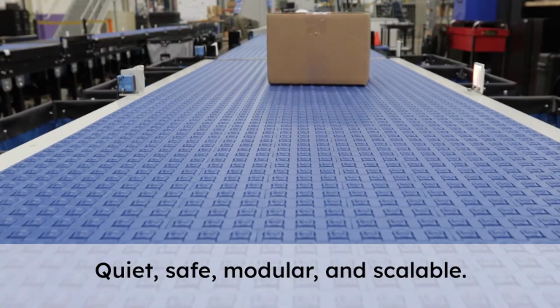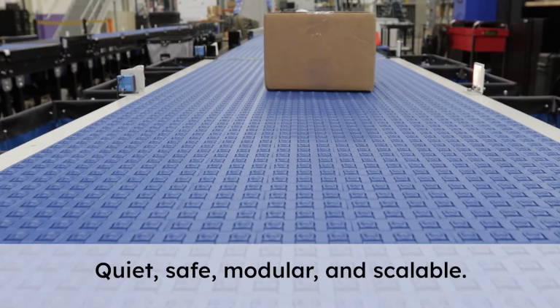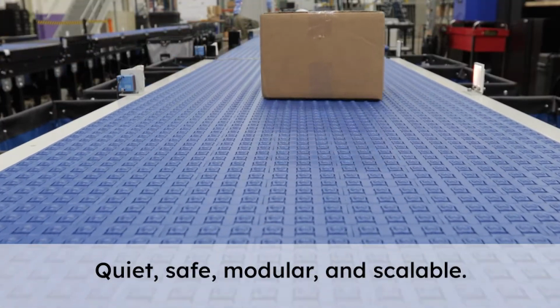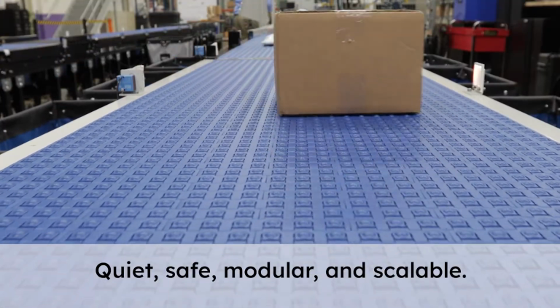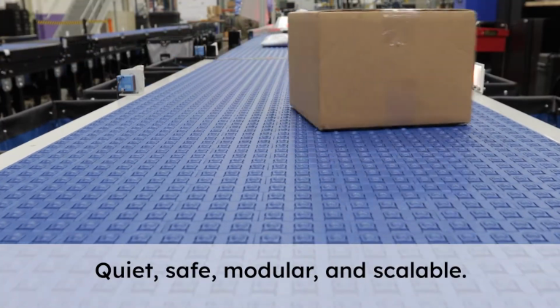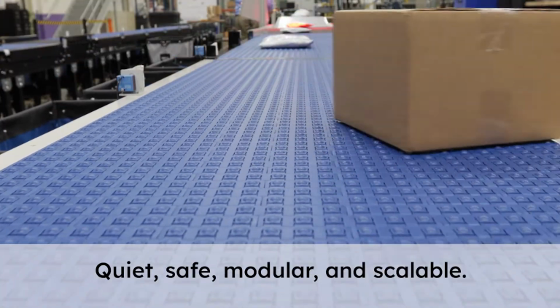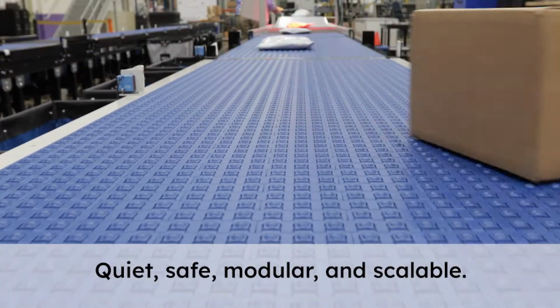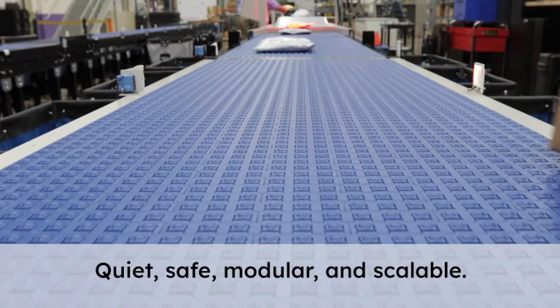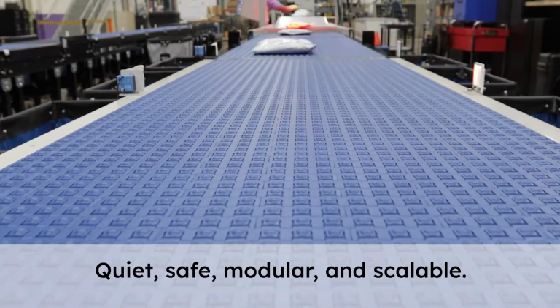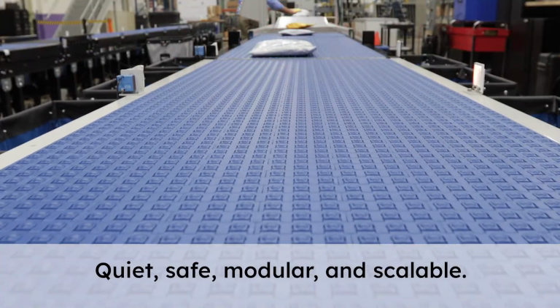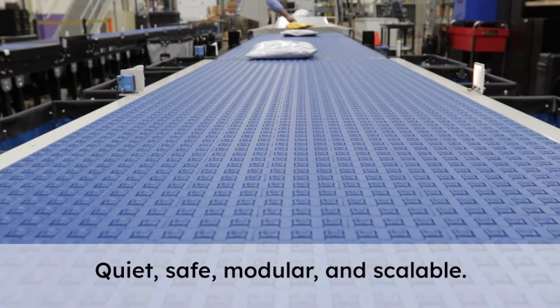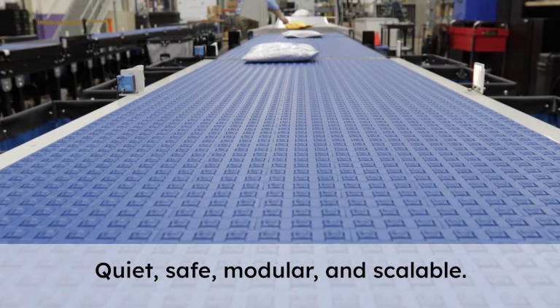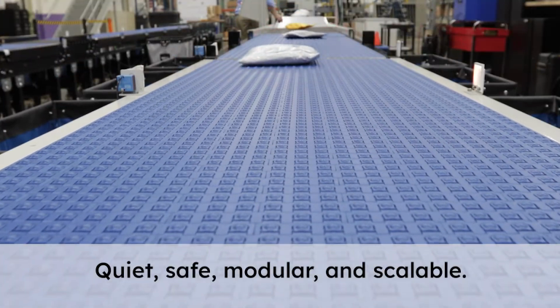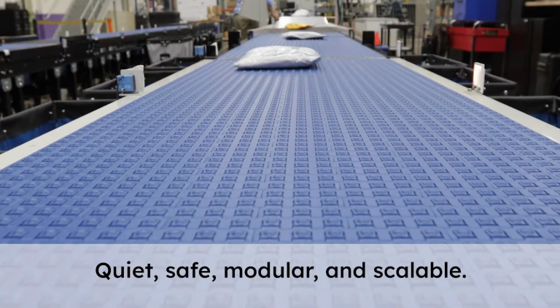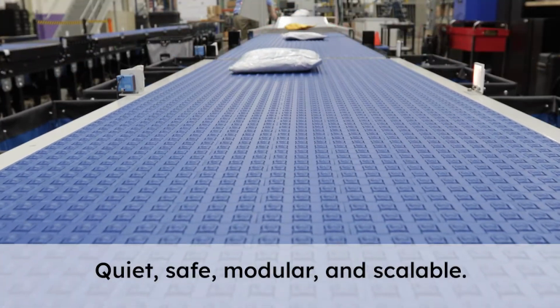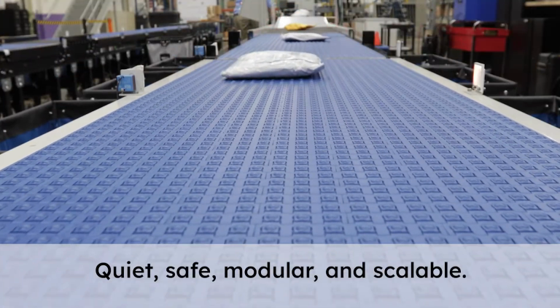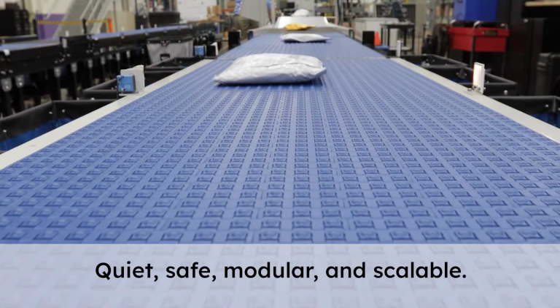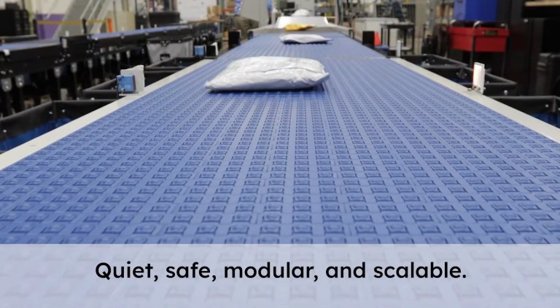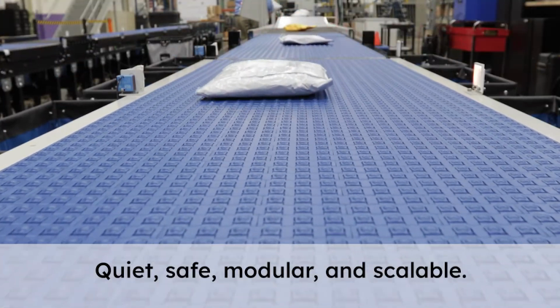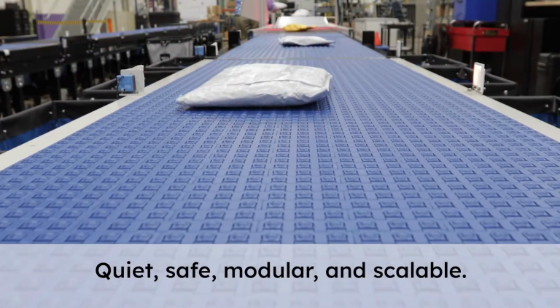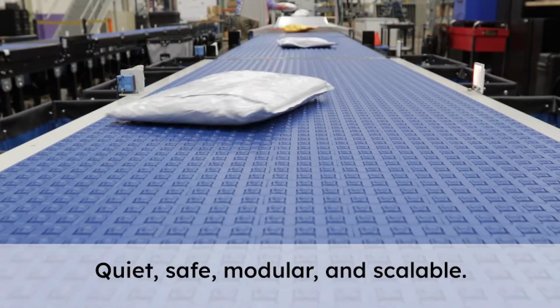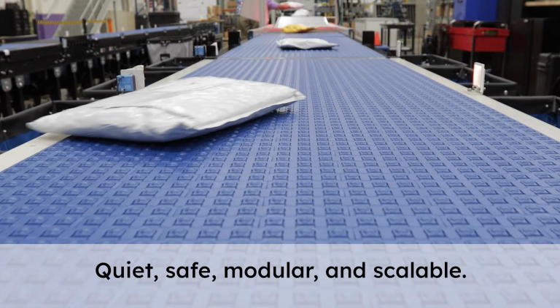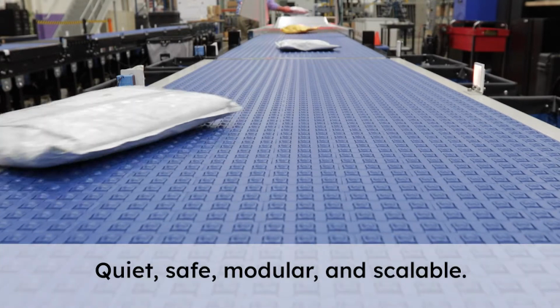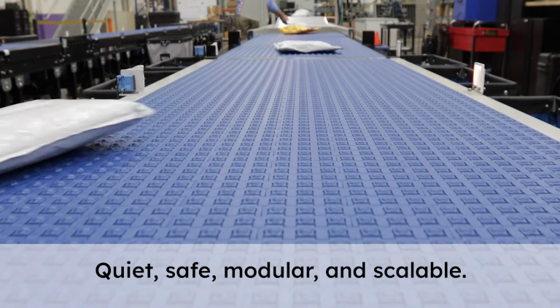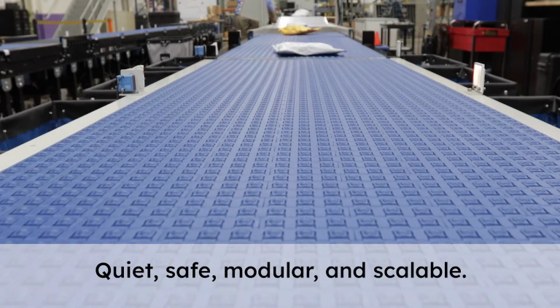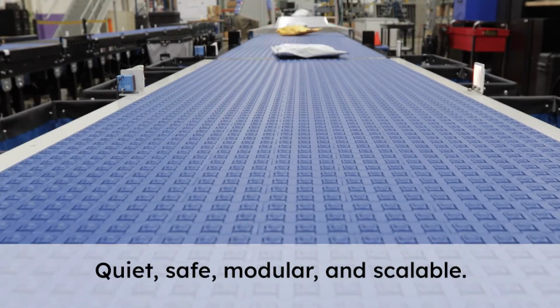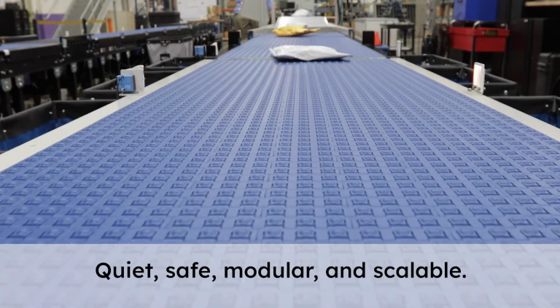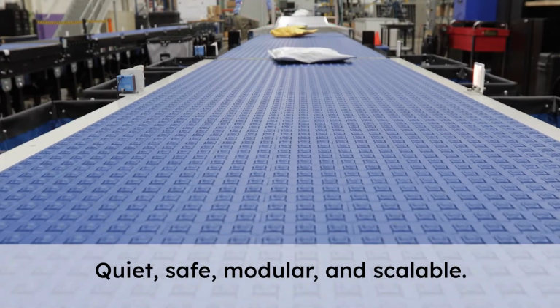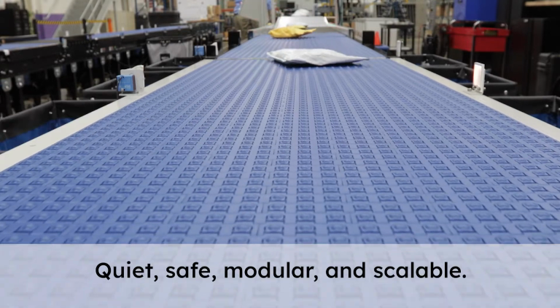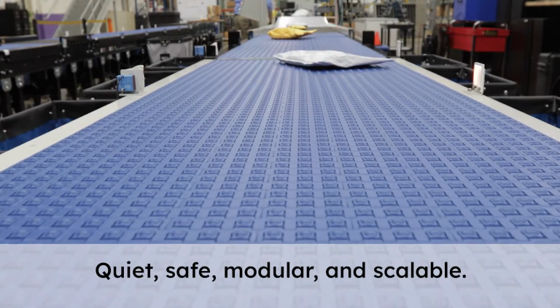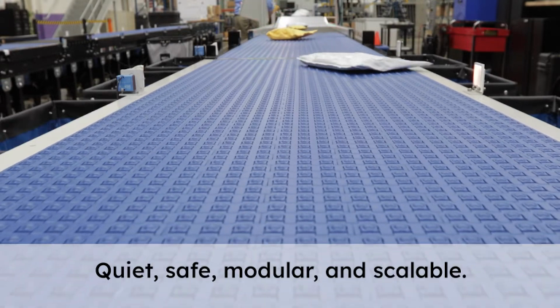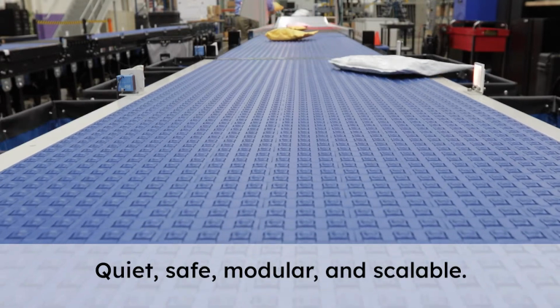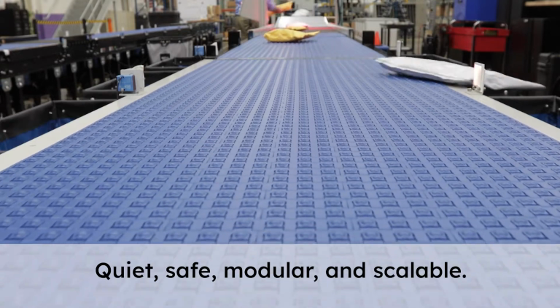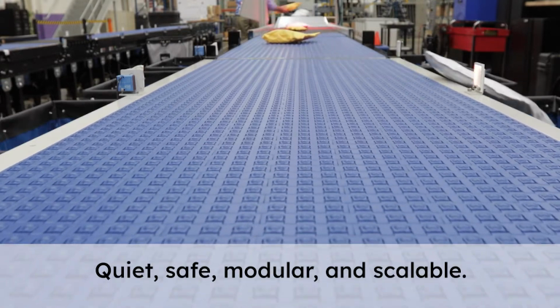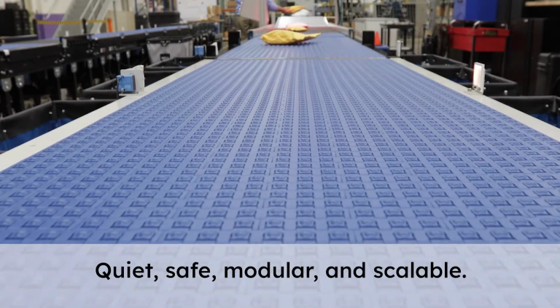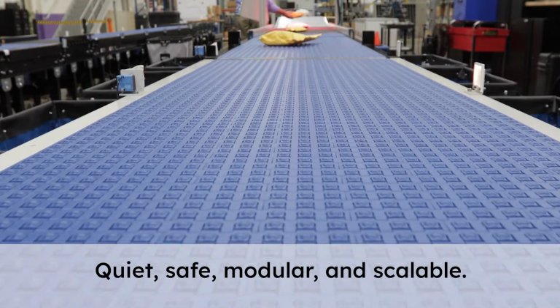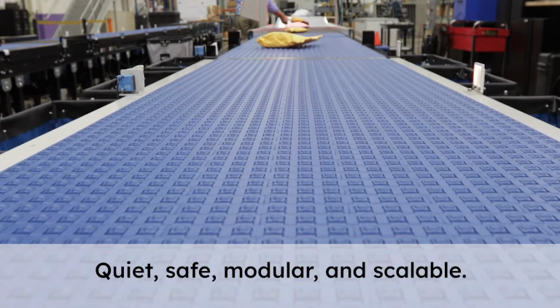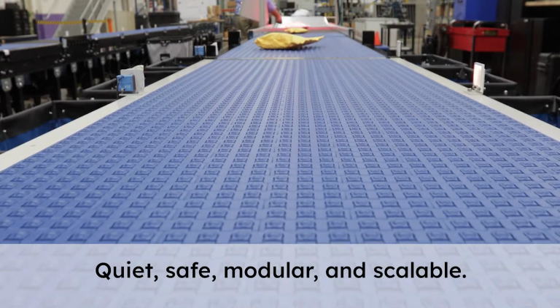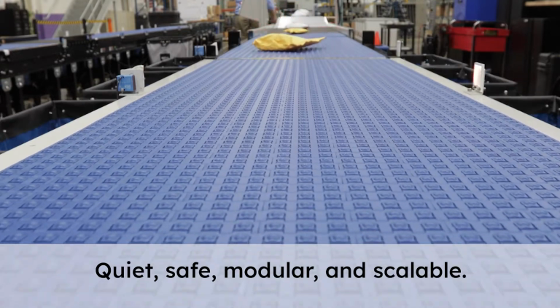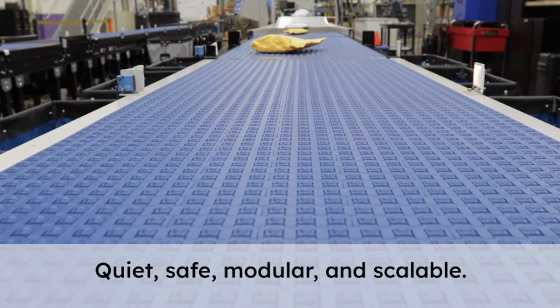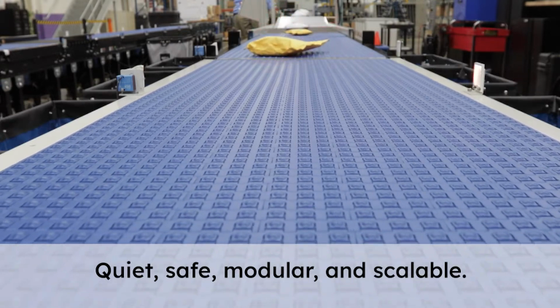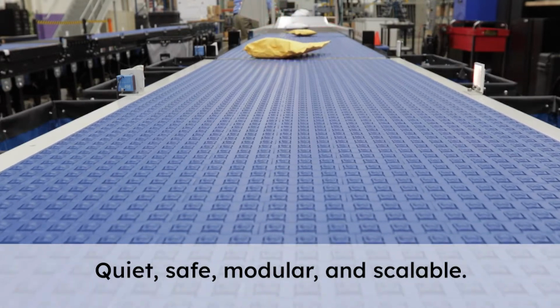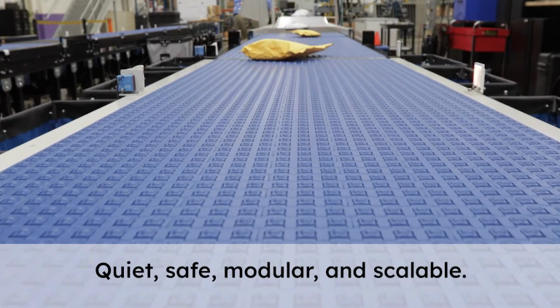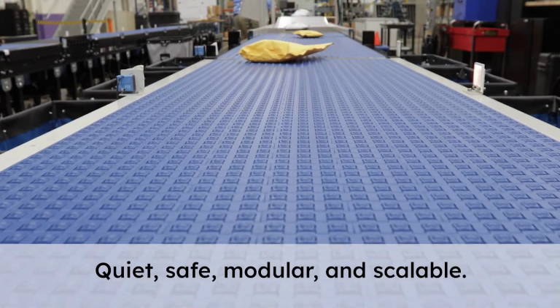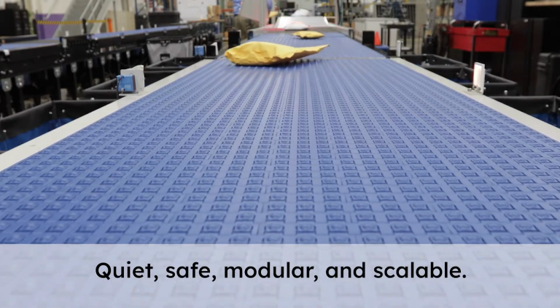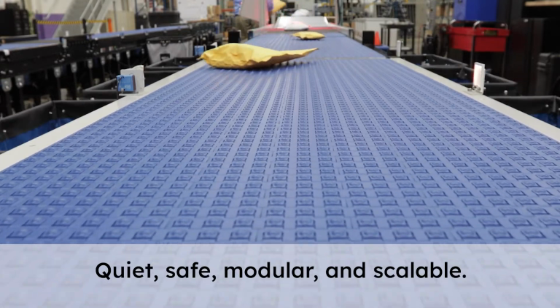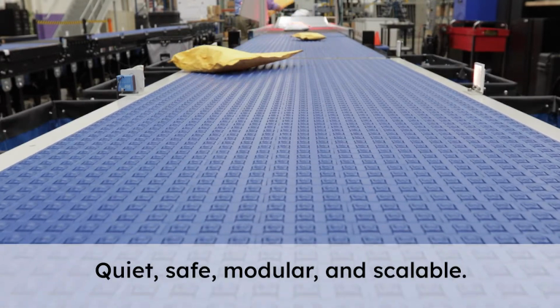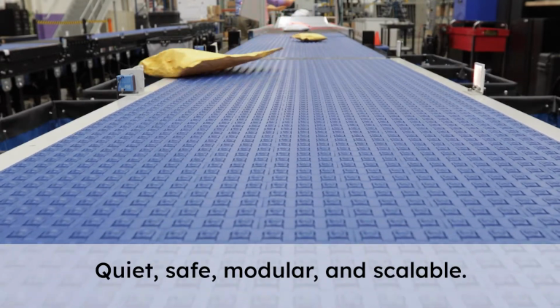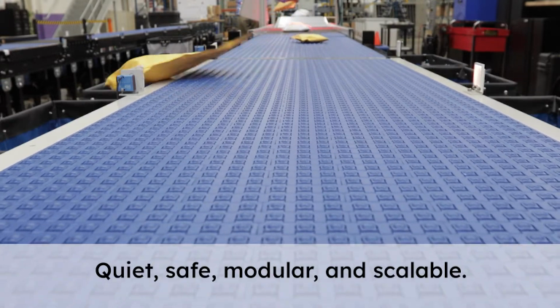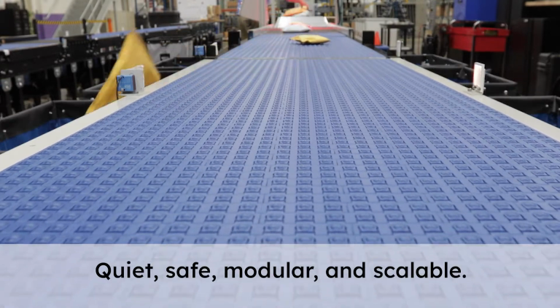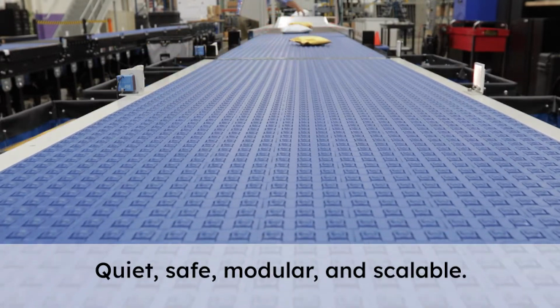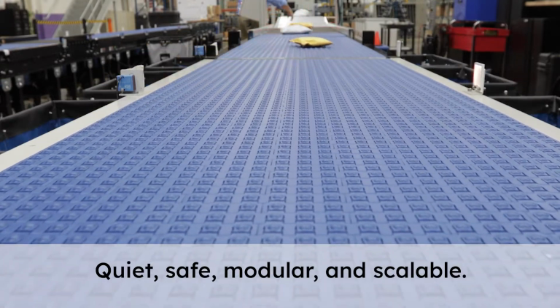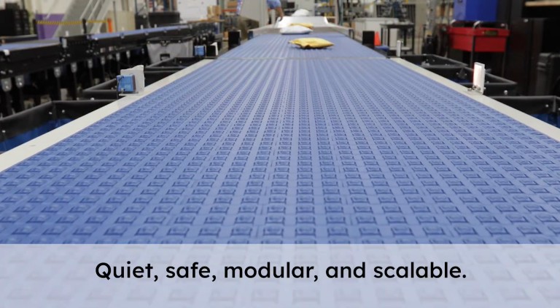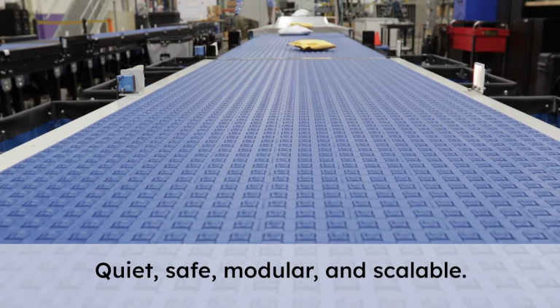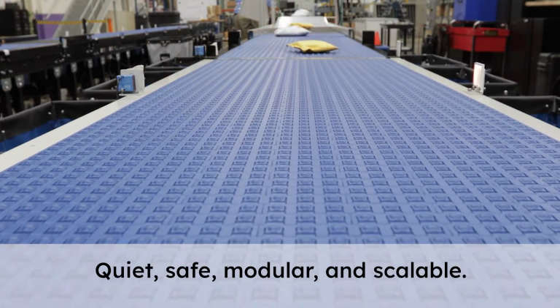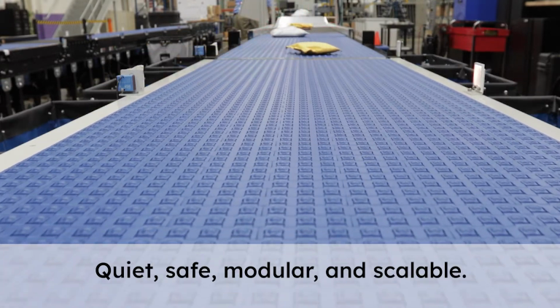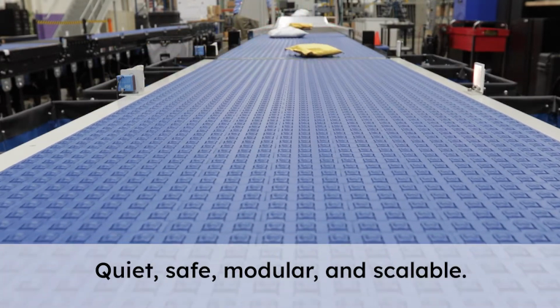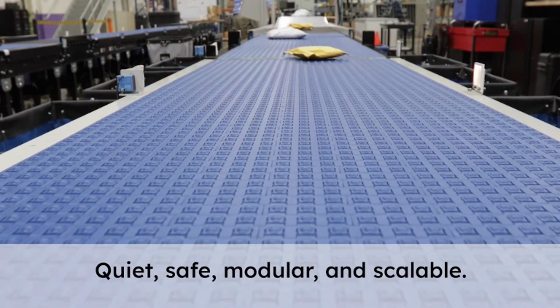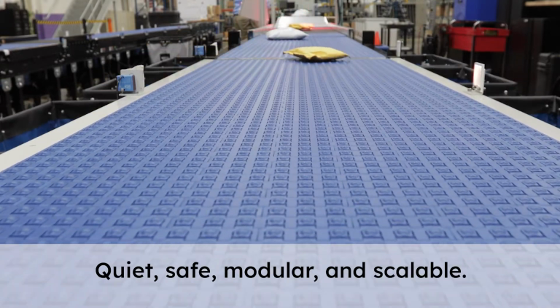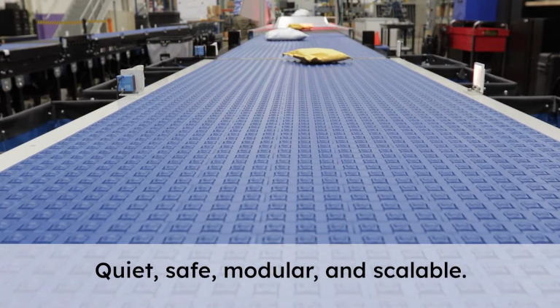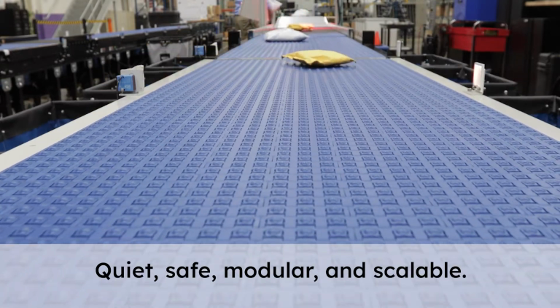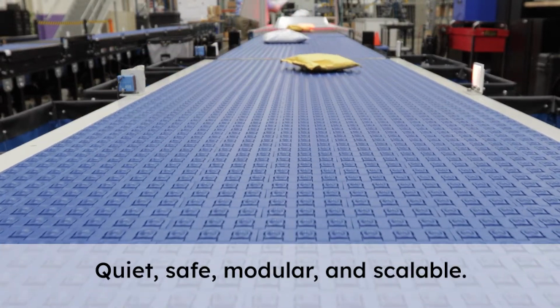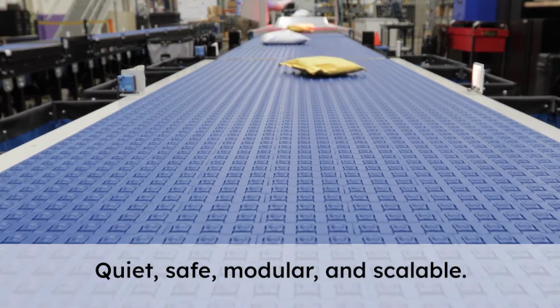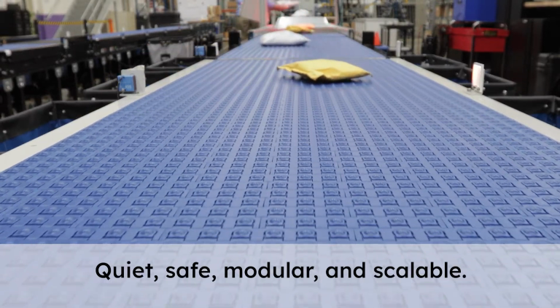Please contact your Systemplast sales representative for a demonstration or to discuss your material handling needs.